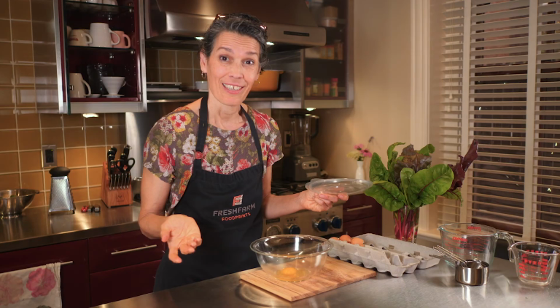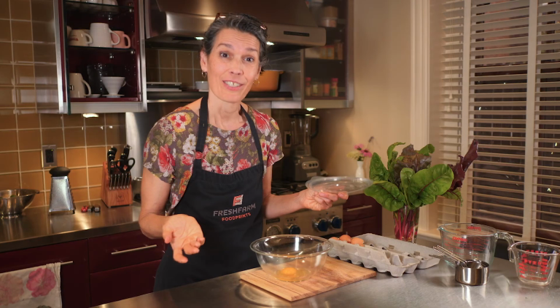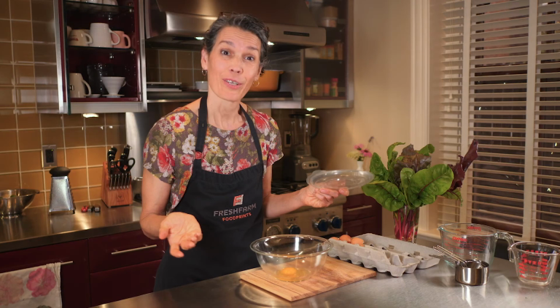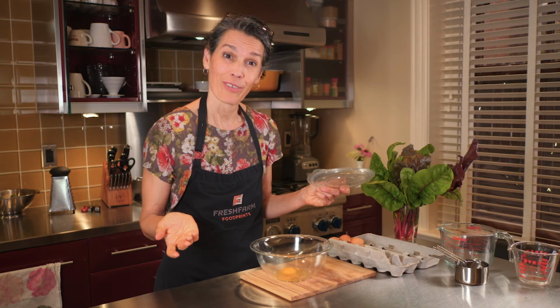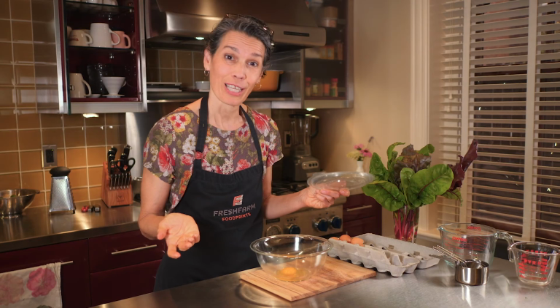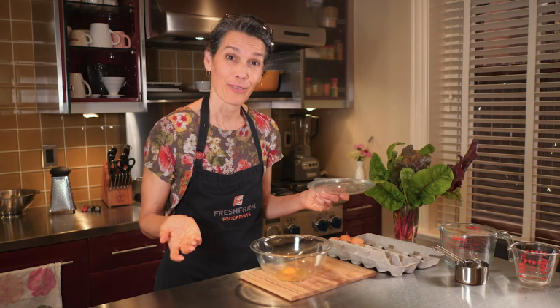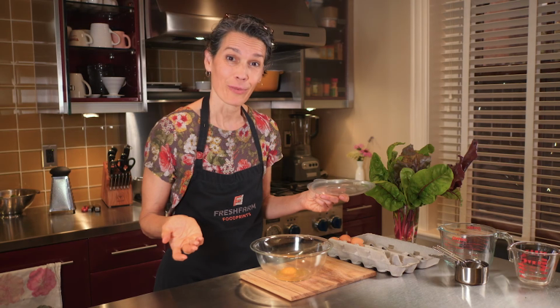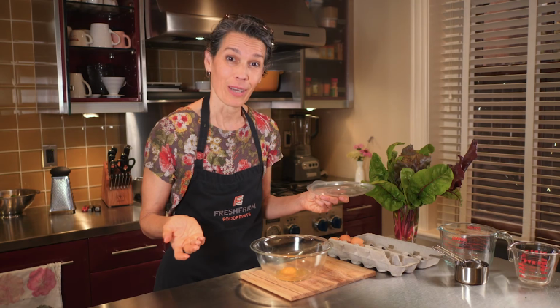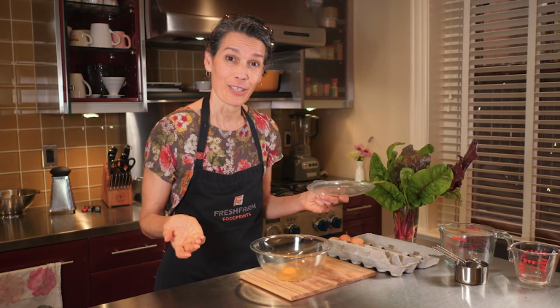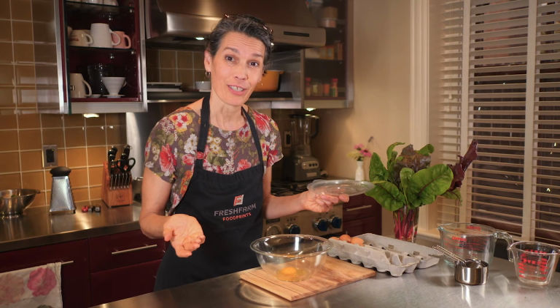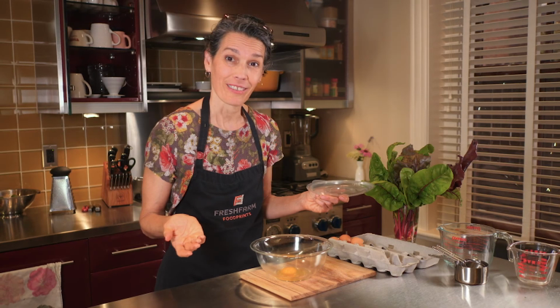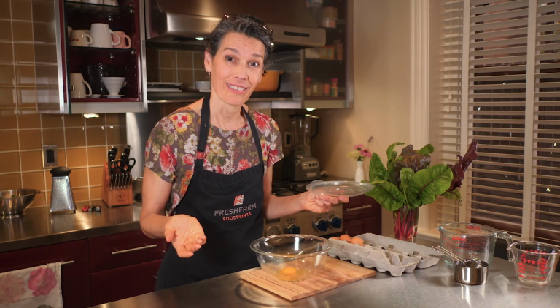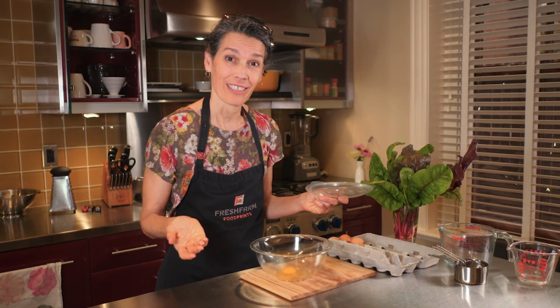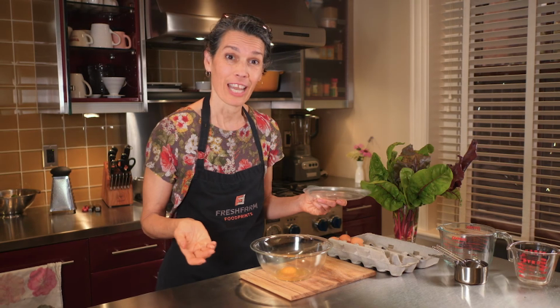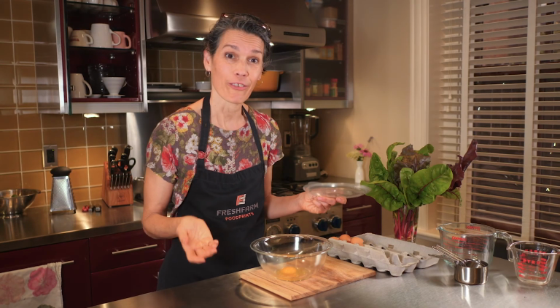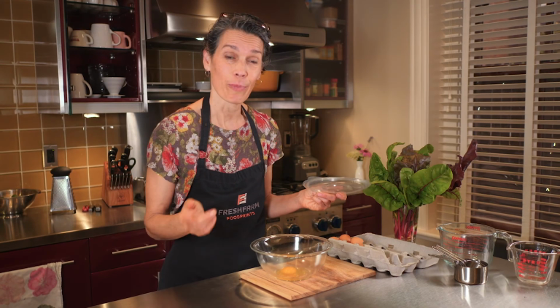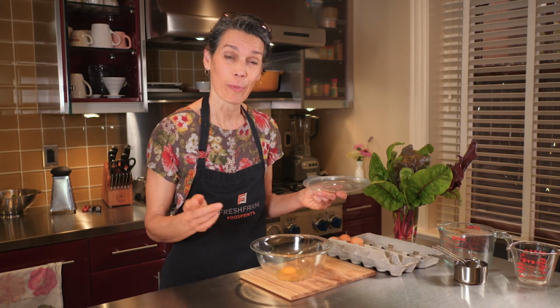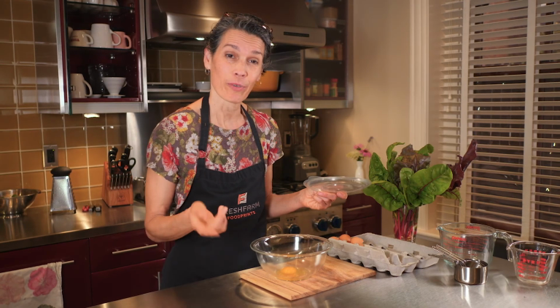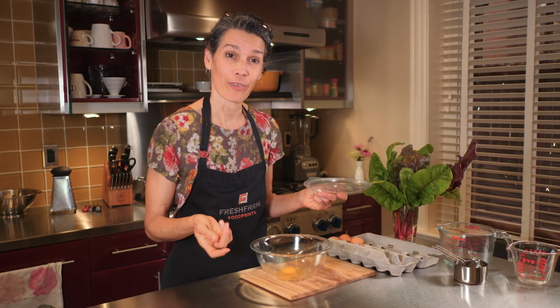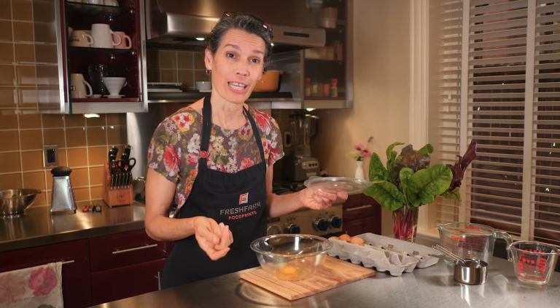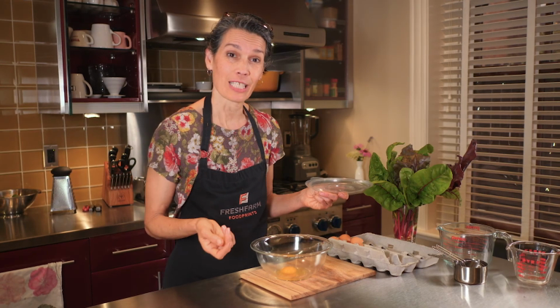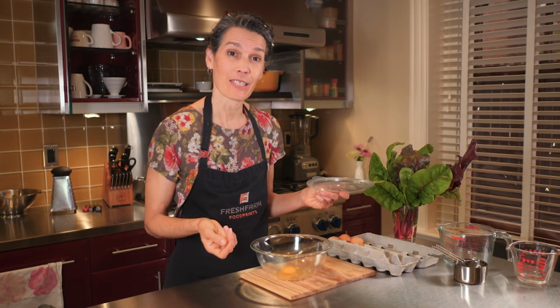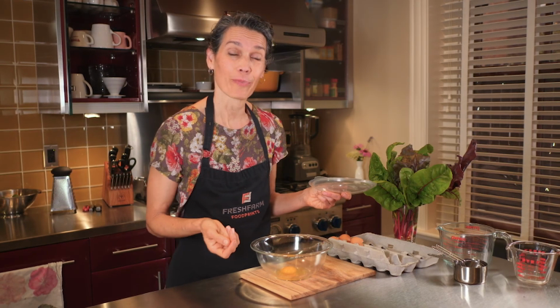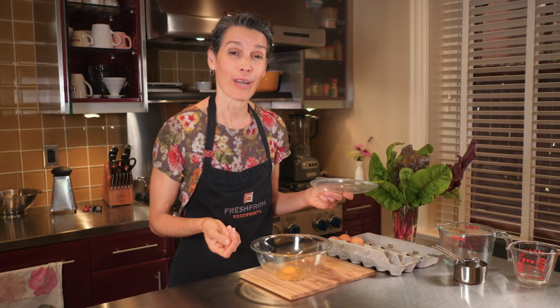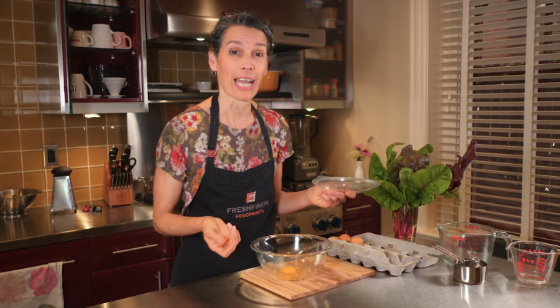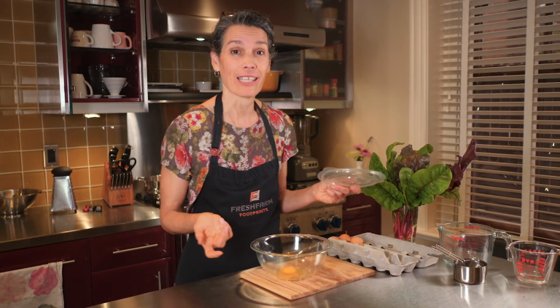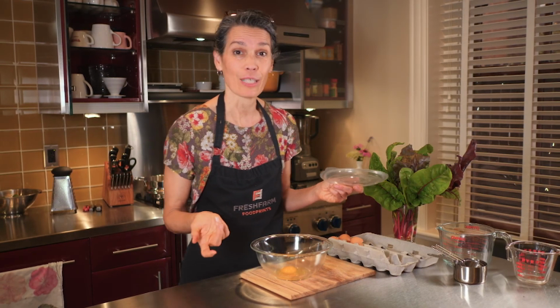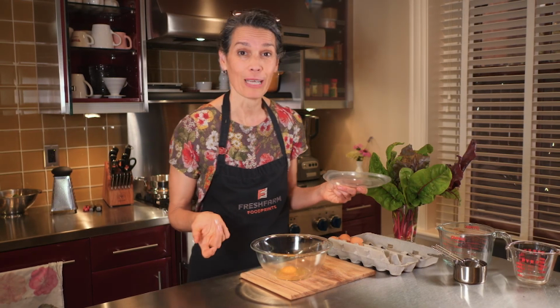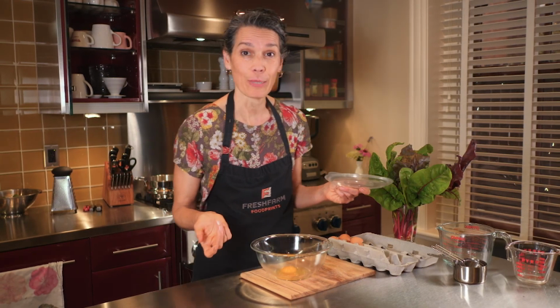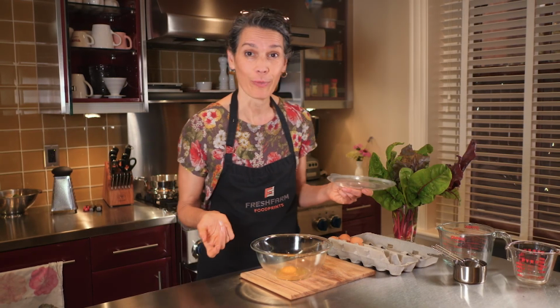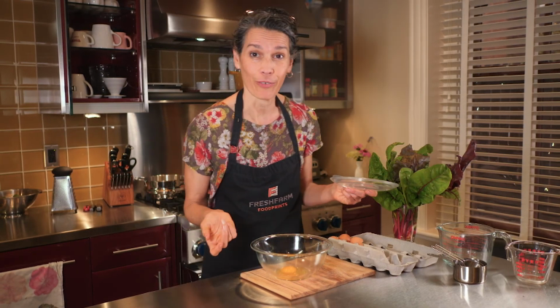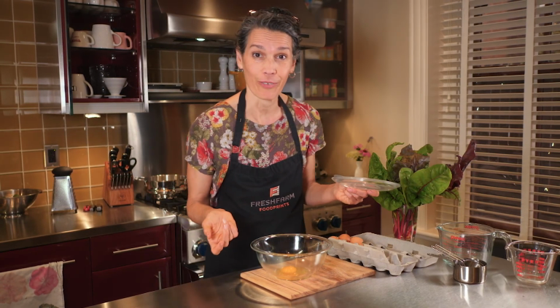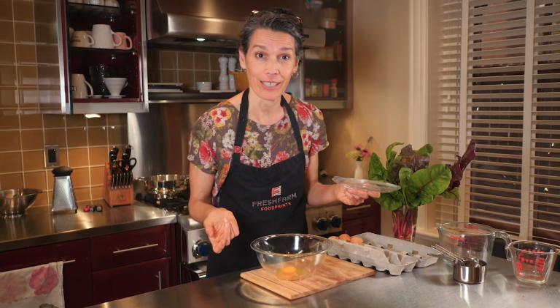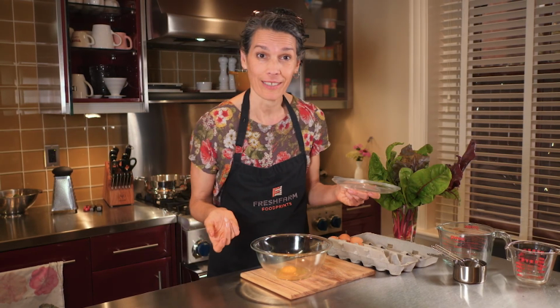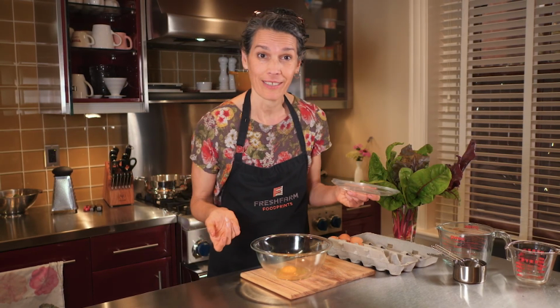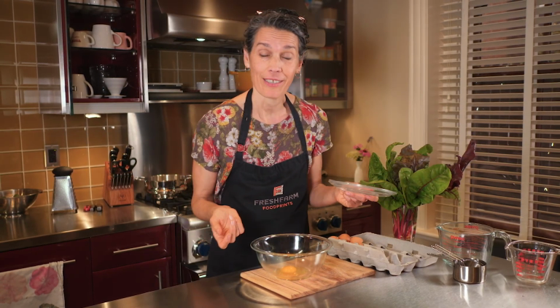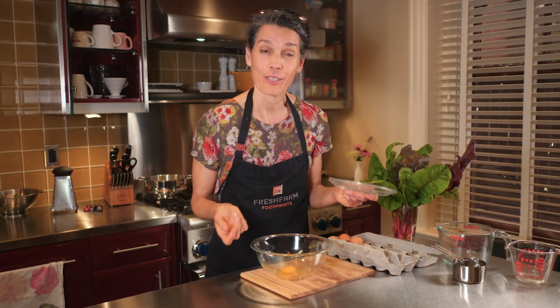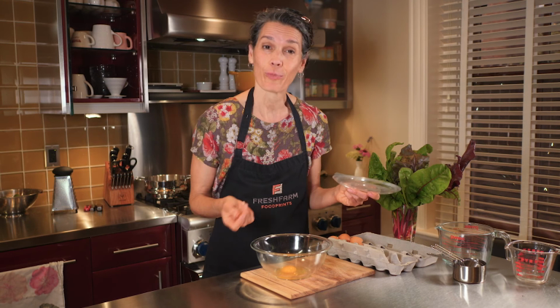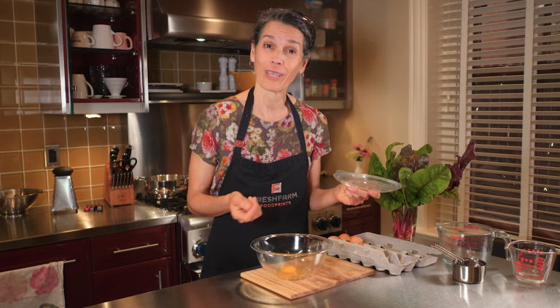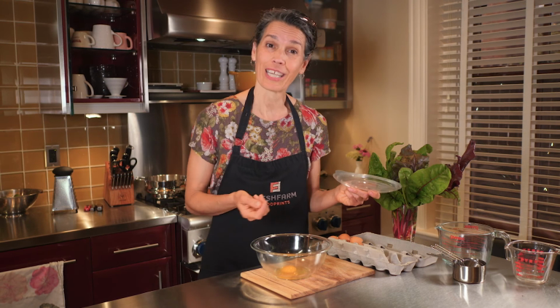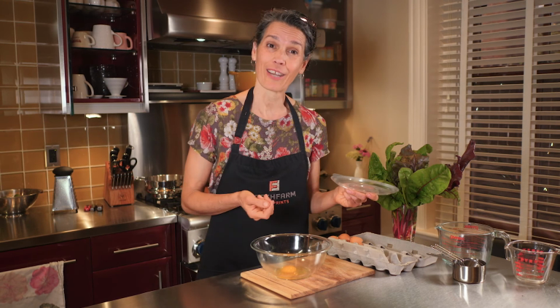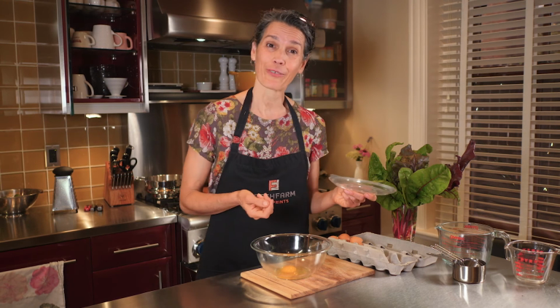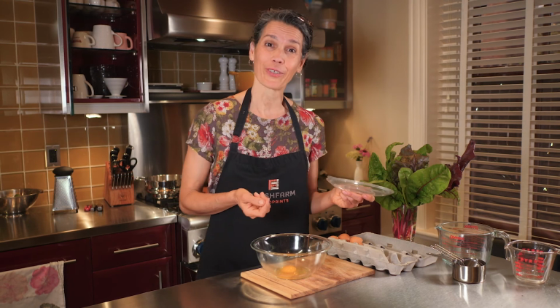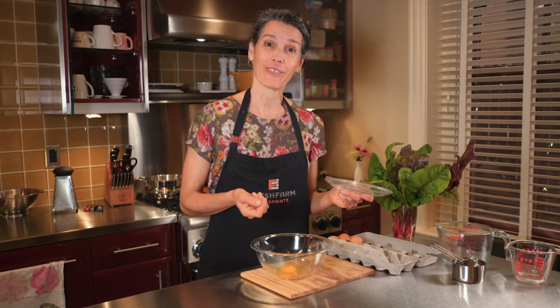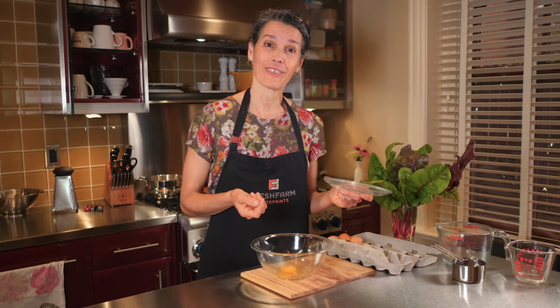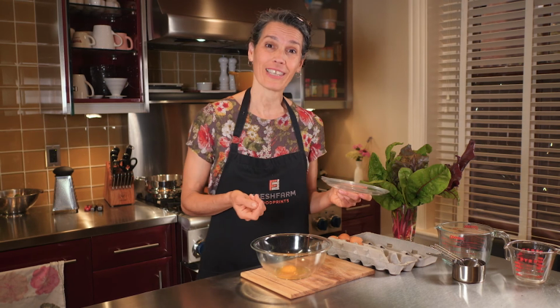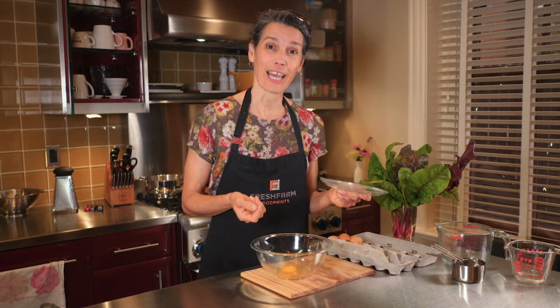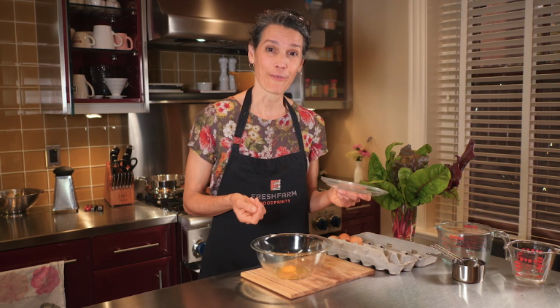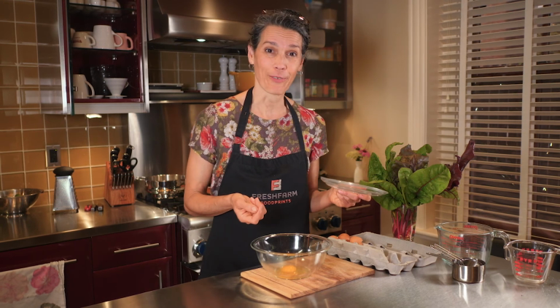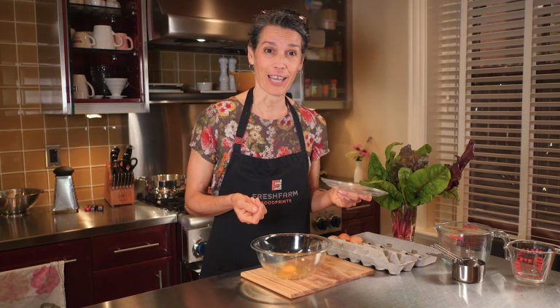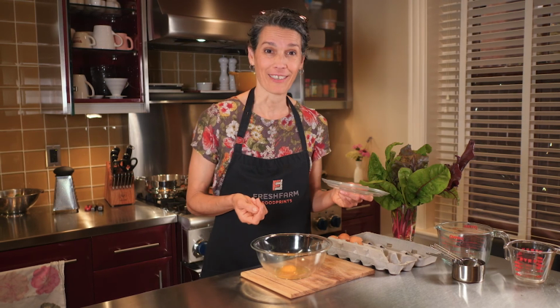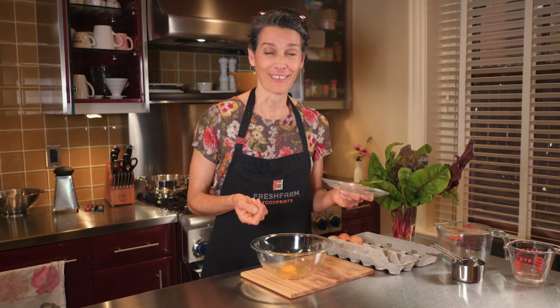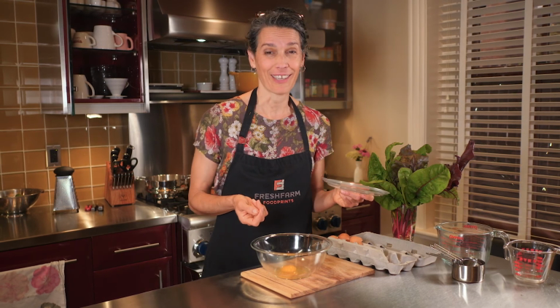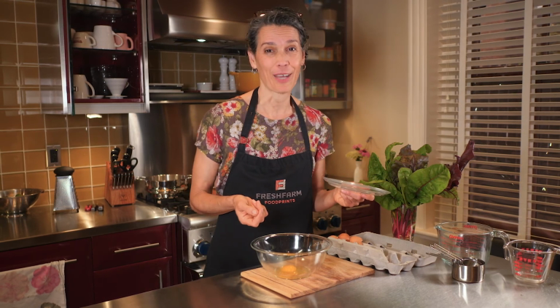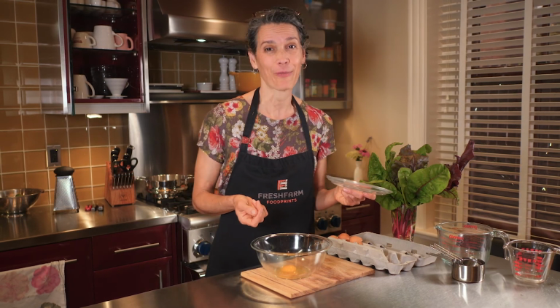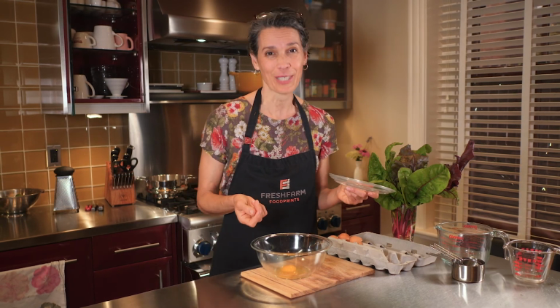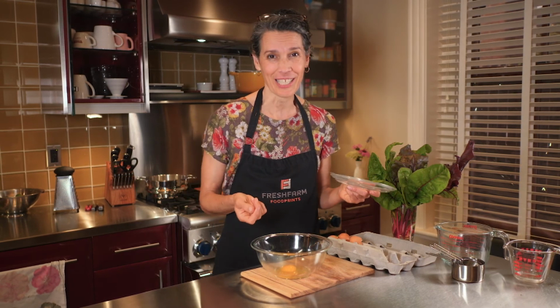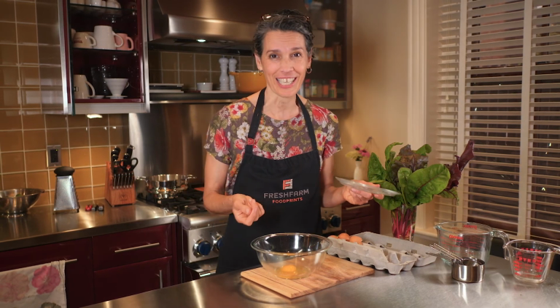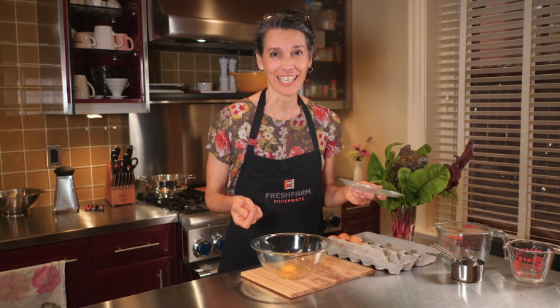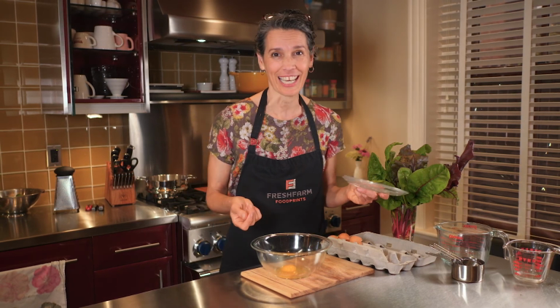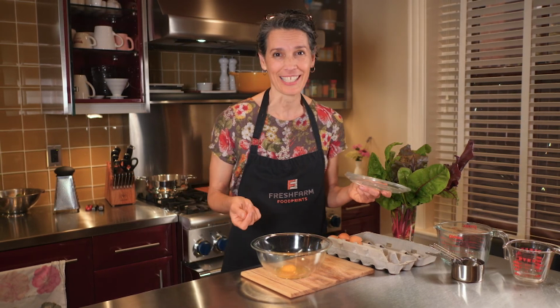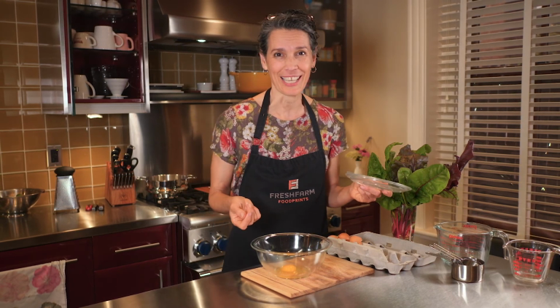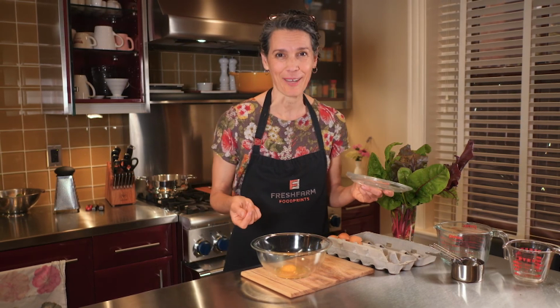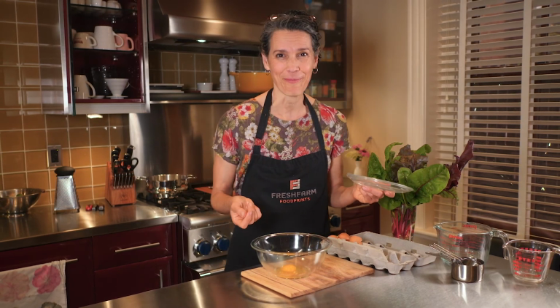Thanks for watching. And remember friends, practice makes perfect. So be careful, have fun, and we'll see you next time.